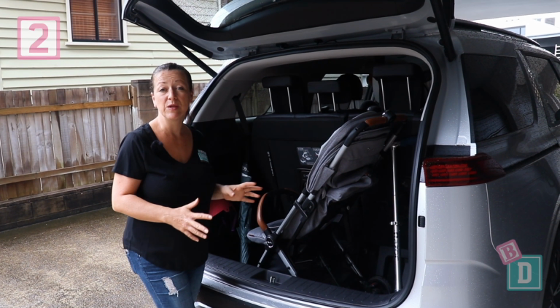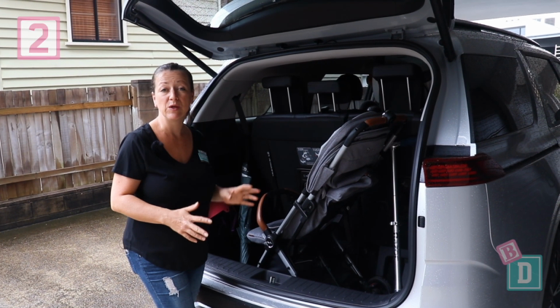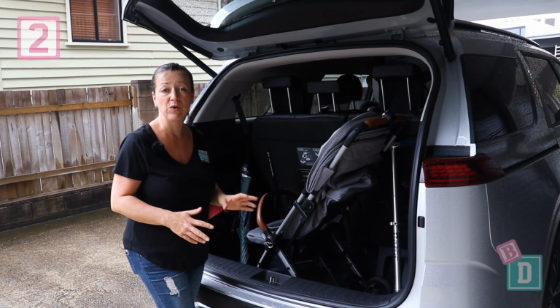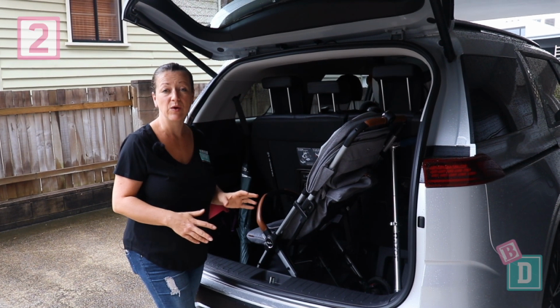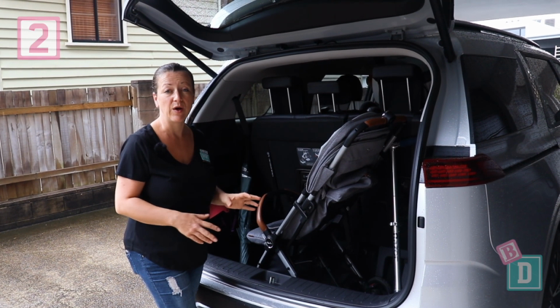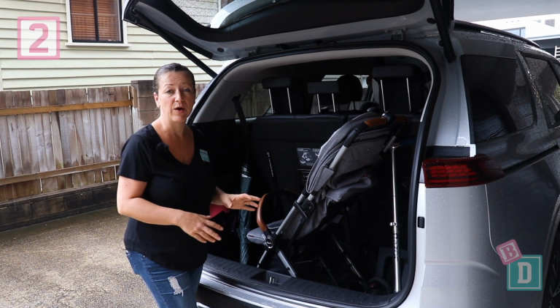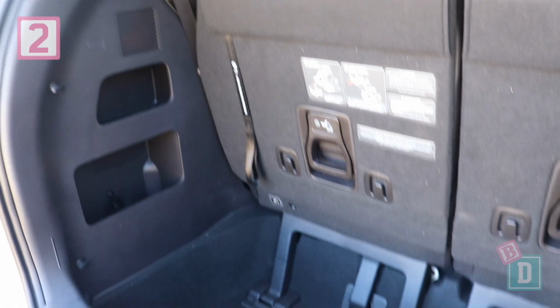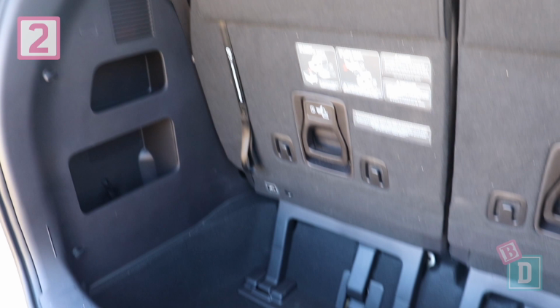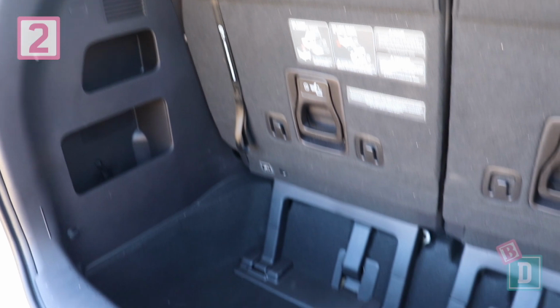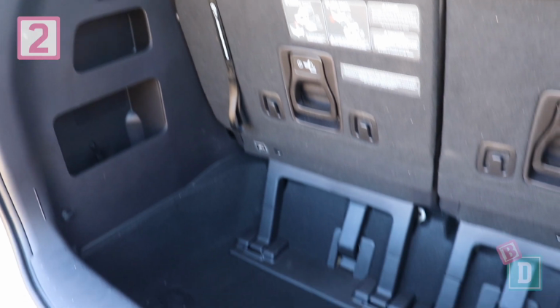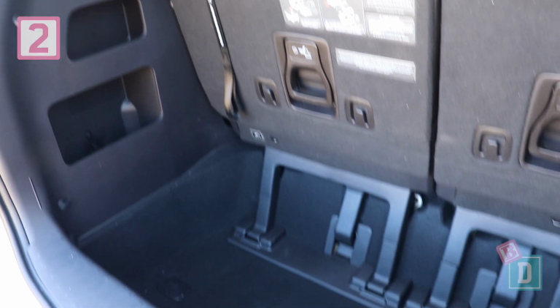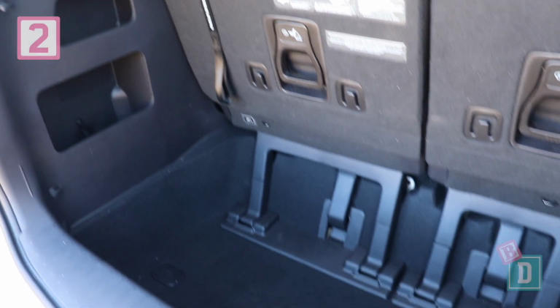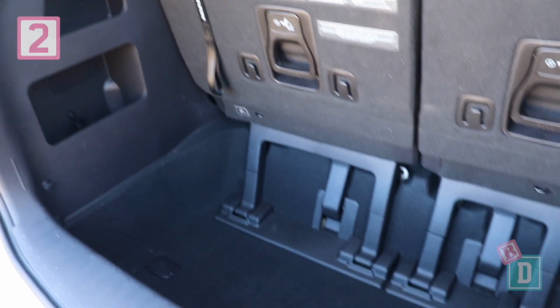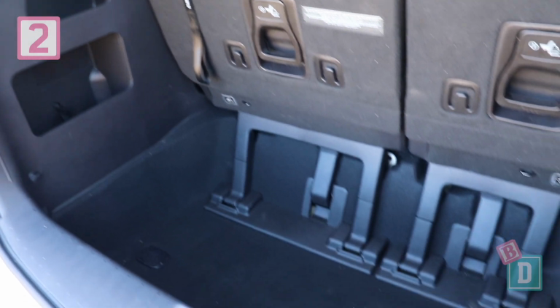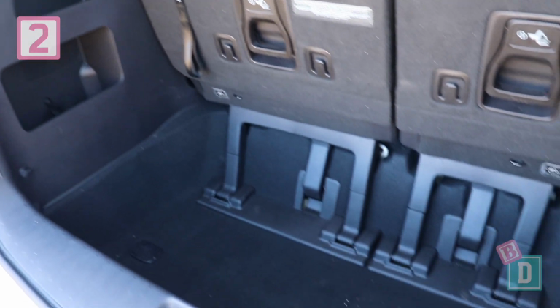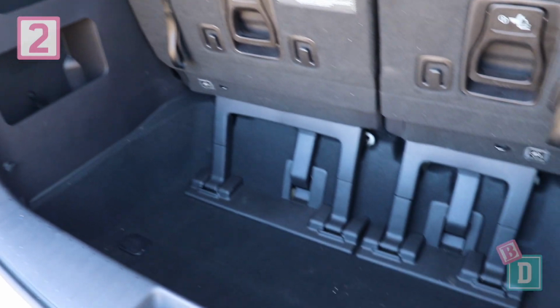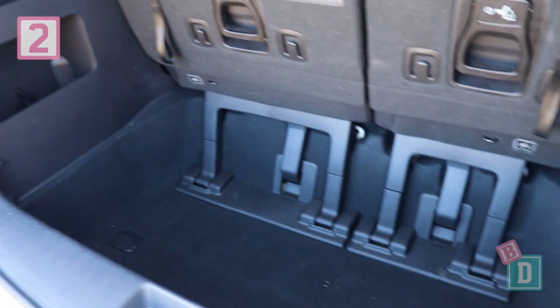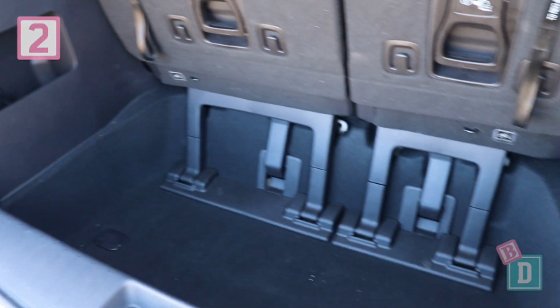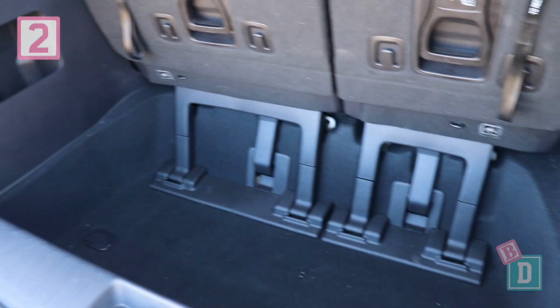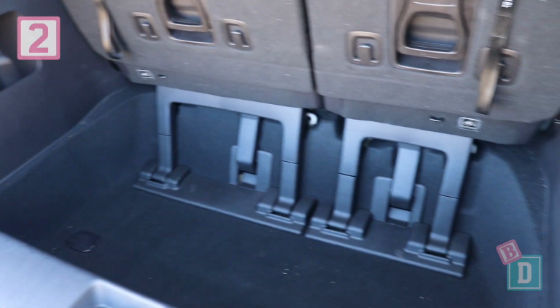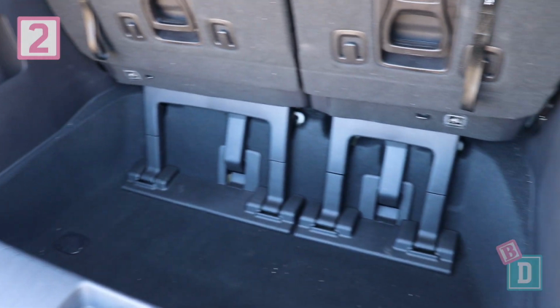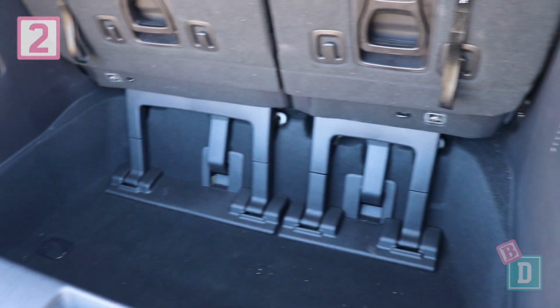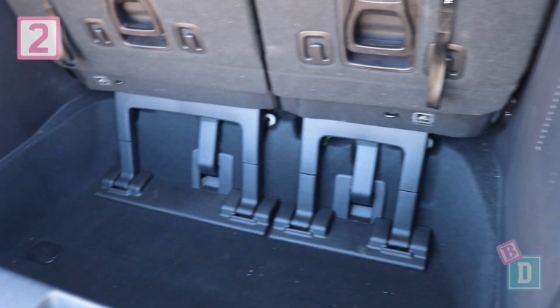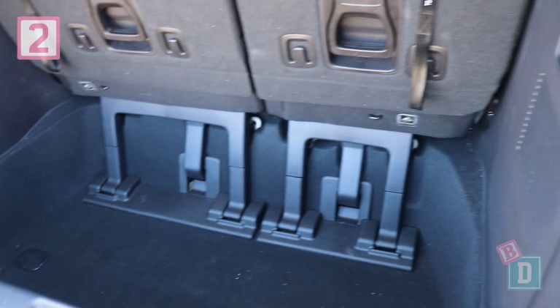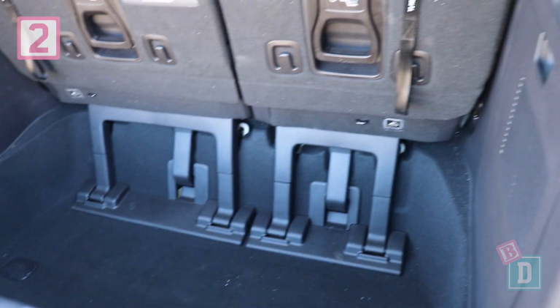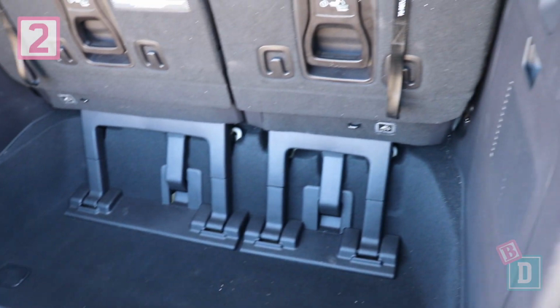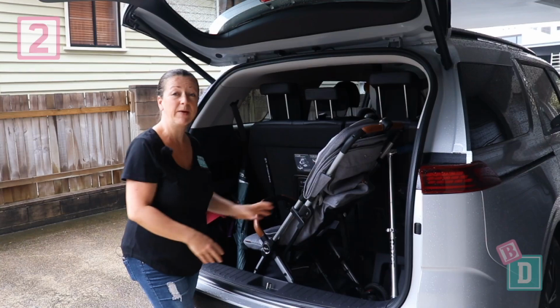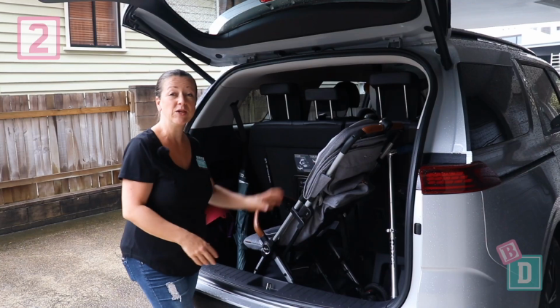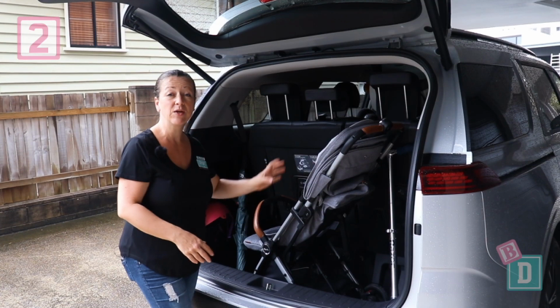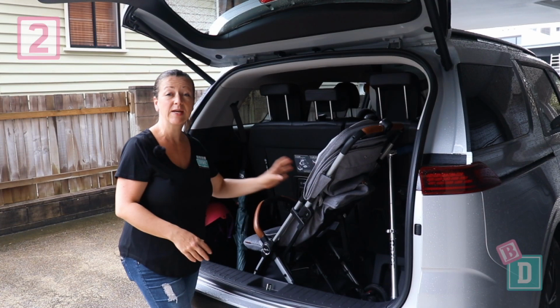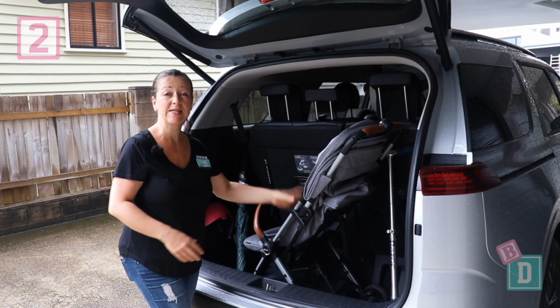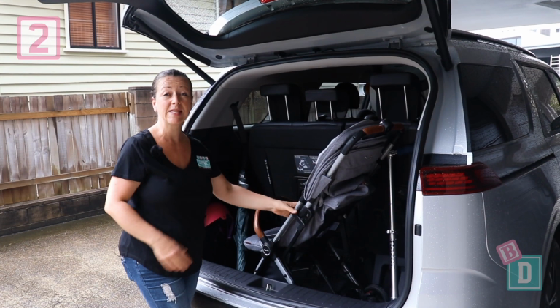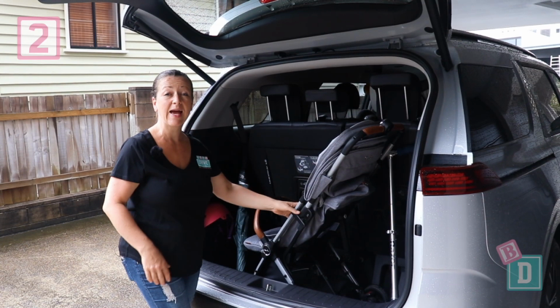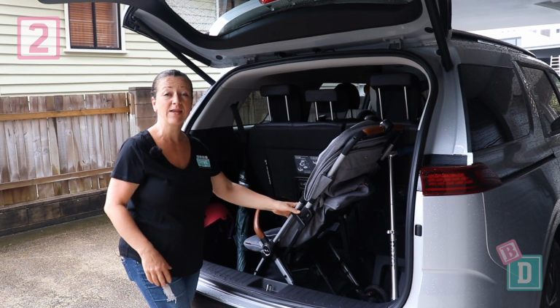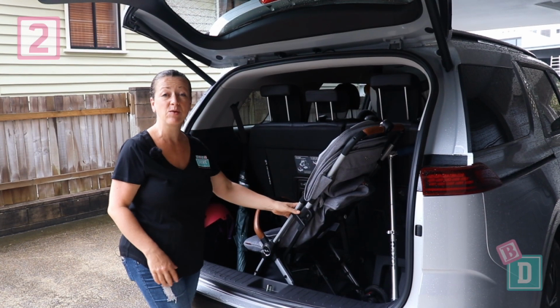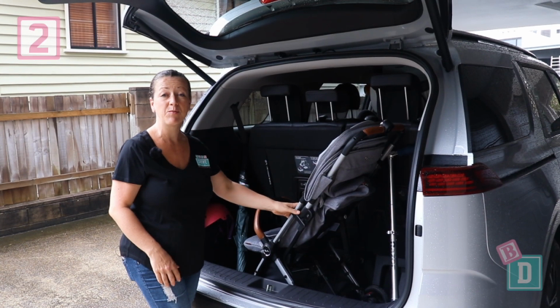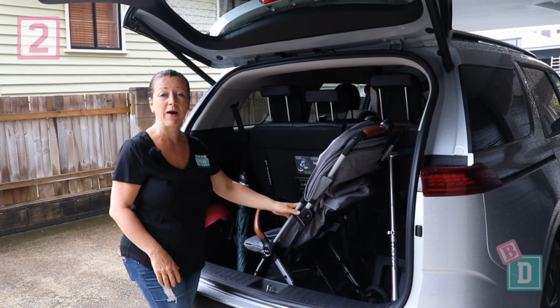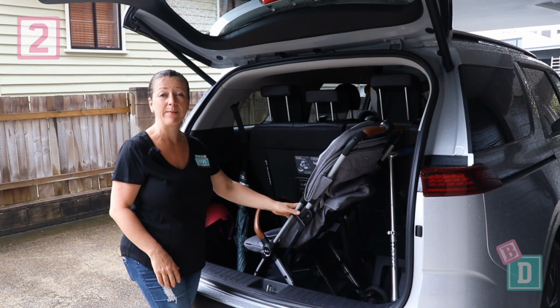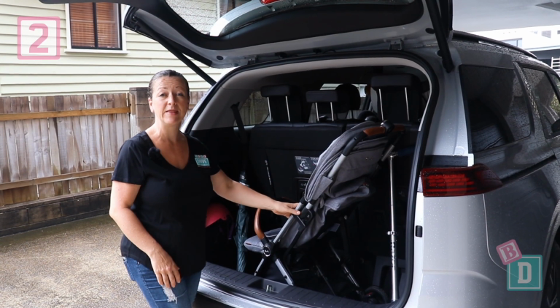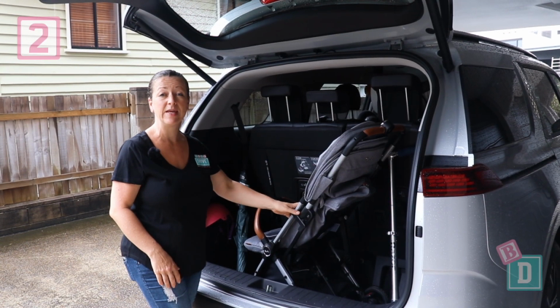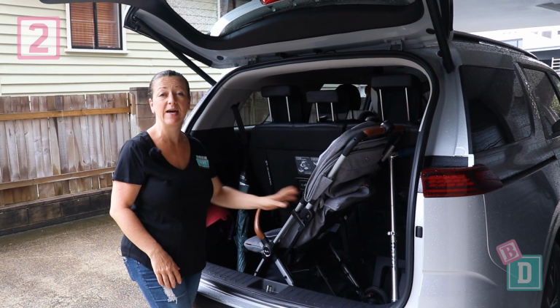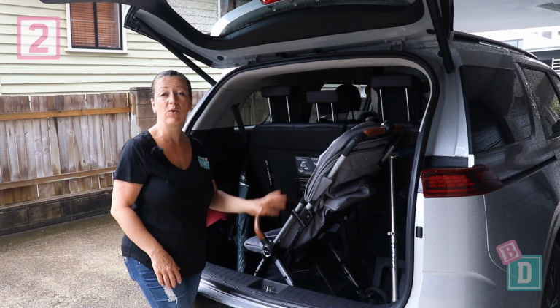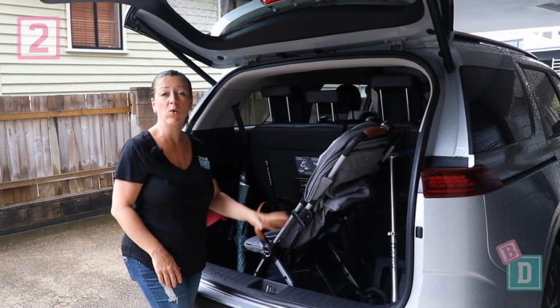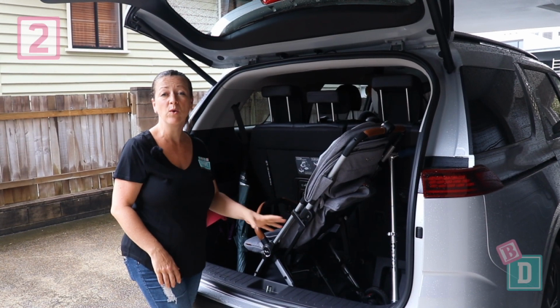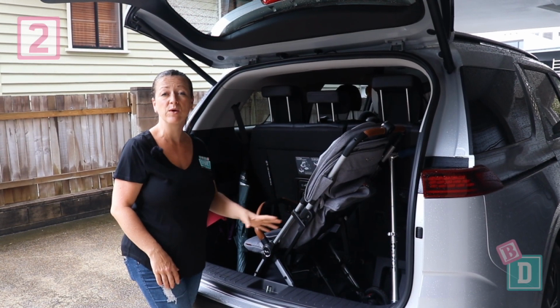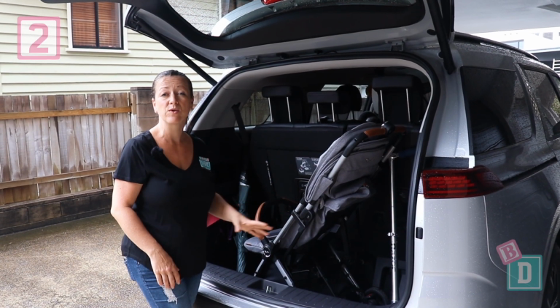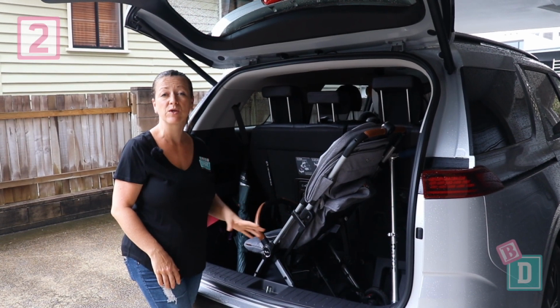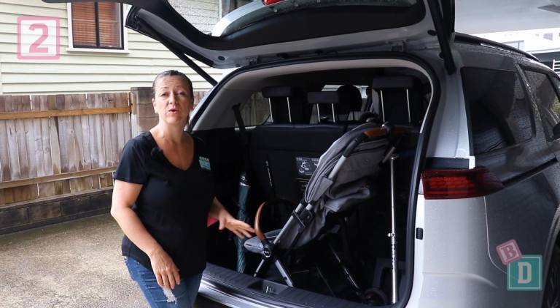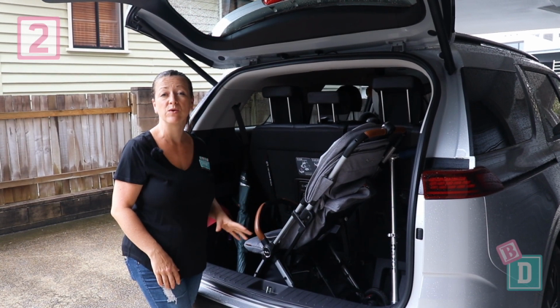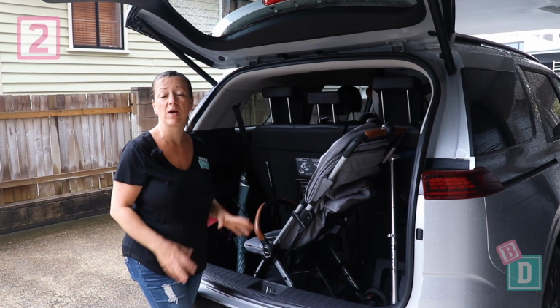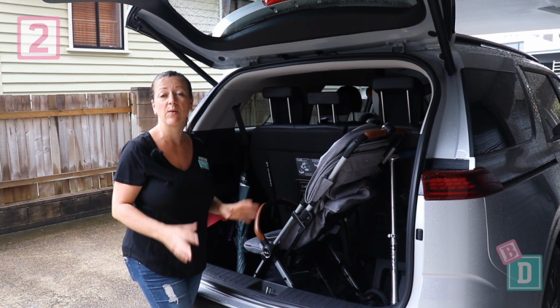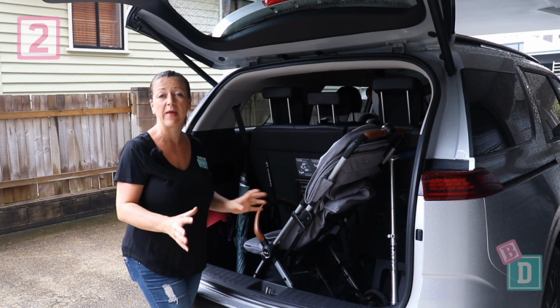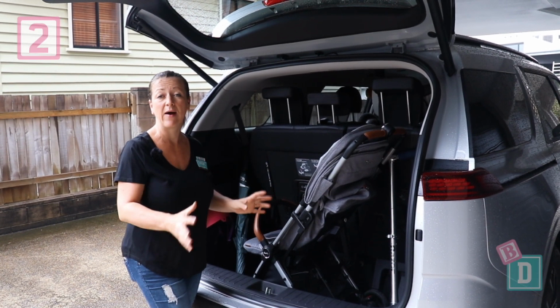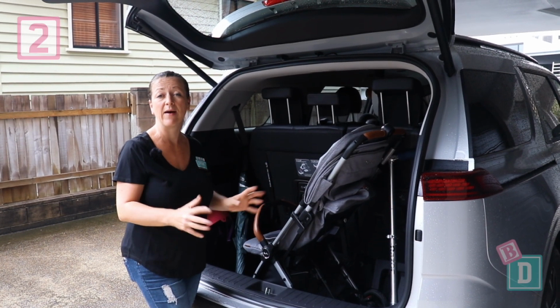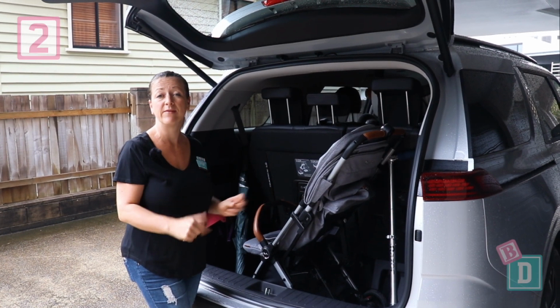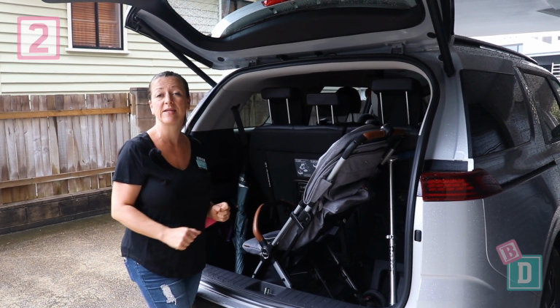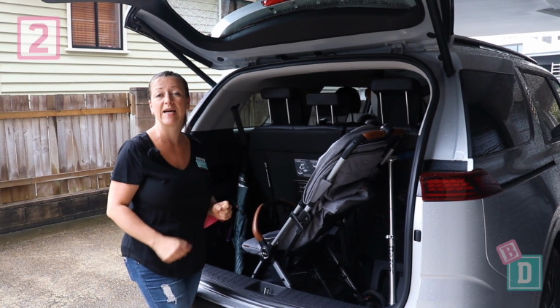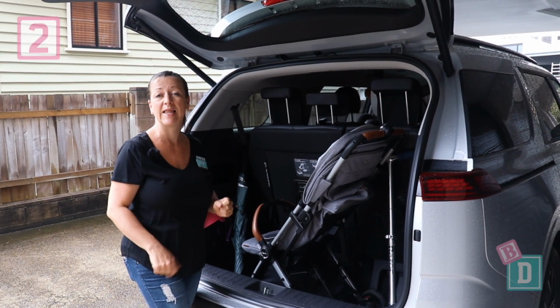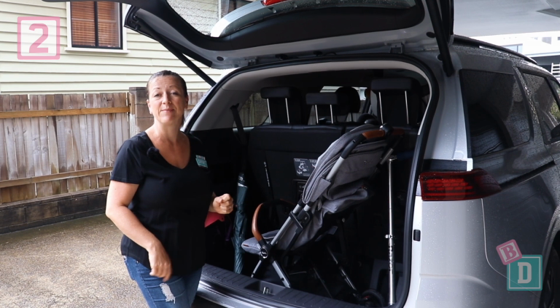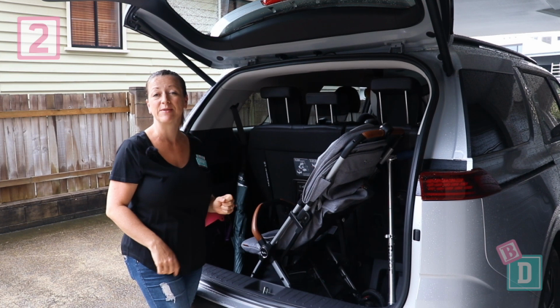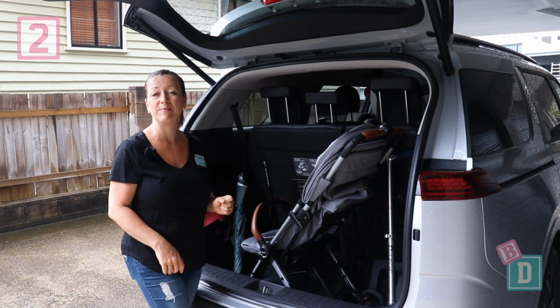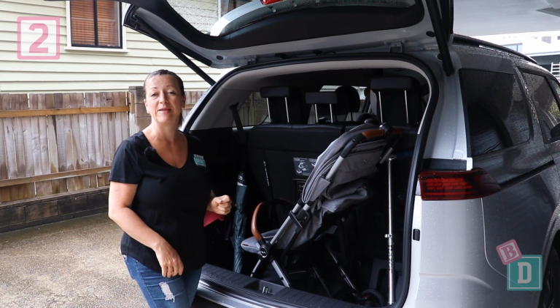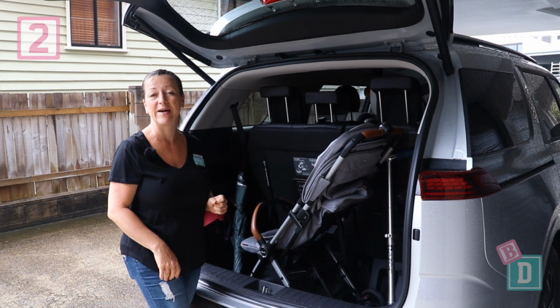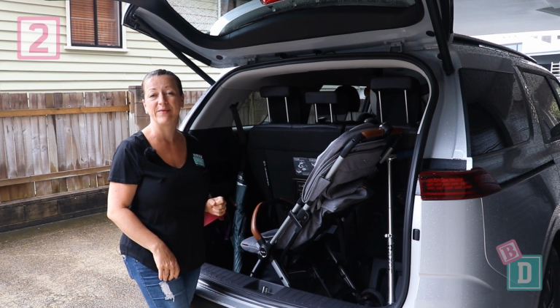Number two is the size of the boot in the new Carnival. This drop-down area means you can stand your pram or scooter in there without having to collapse them down.